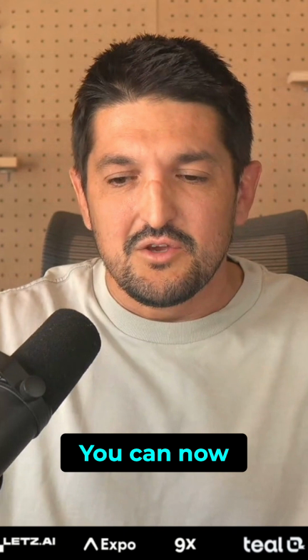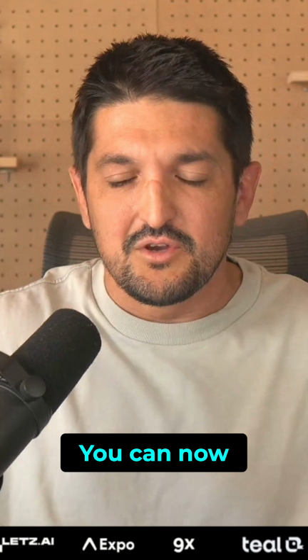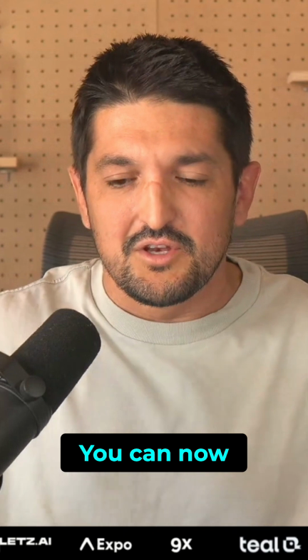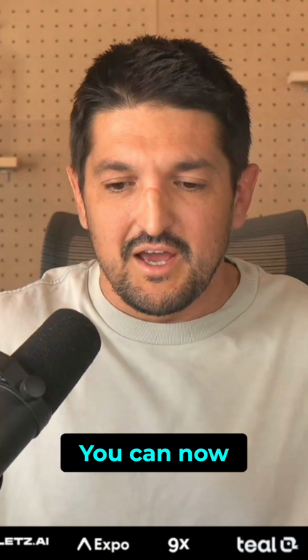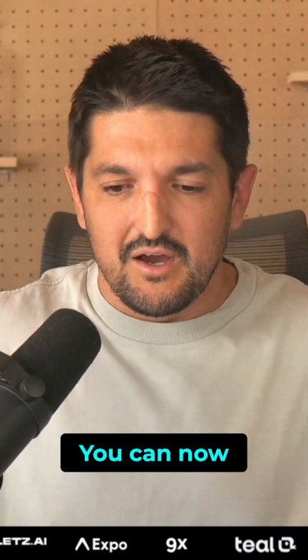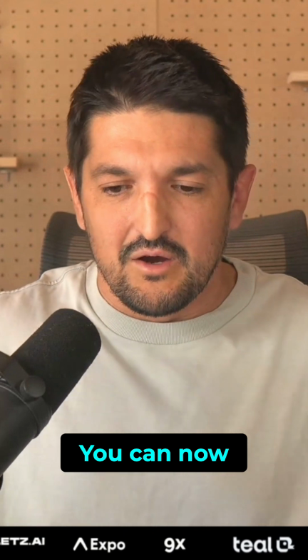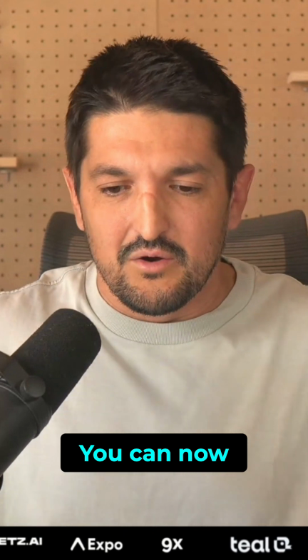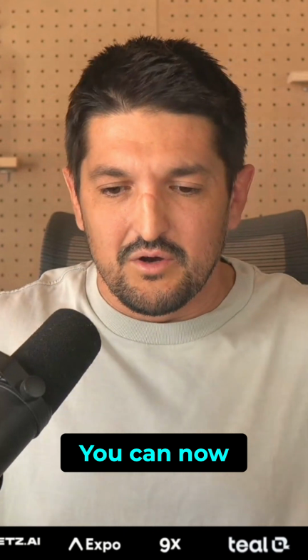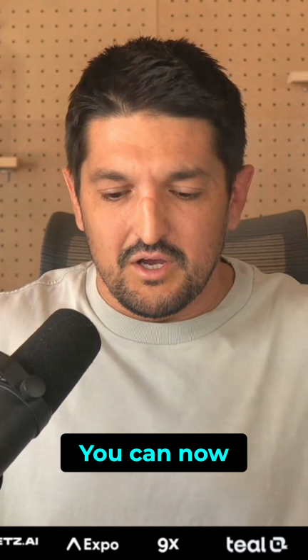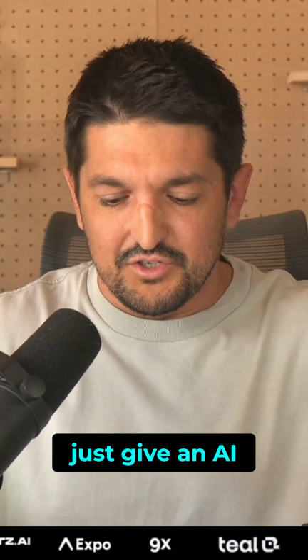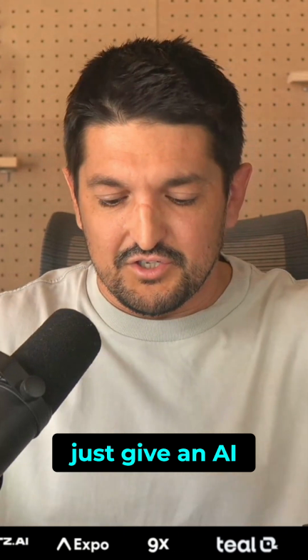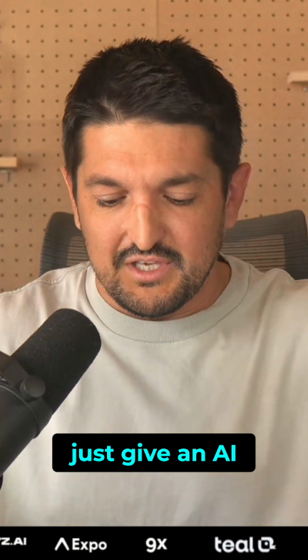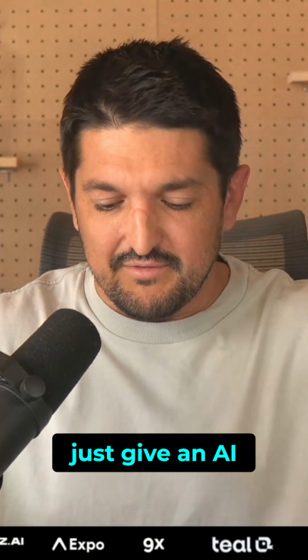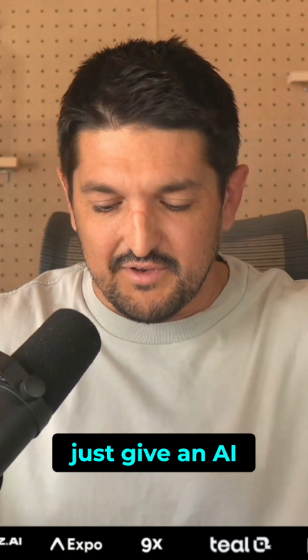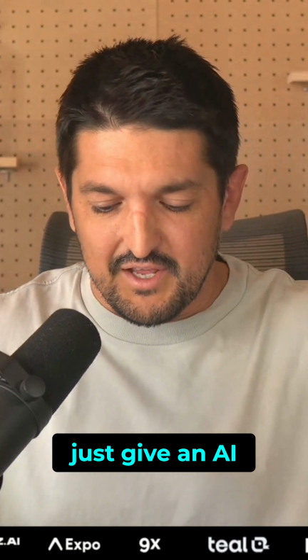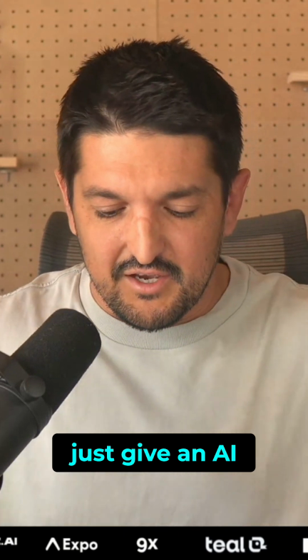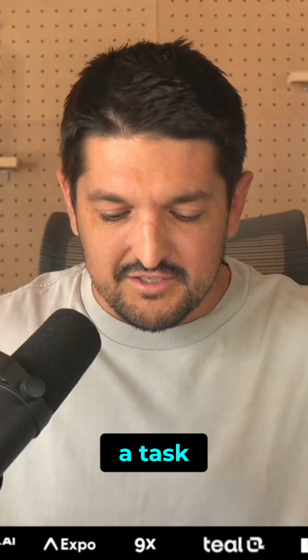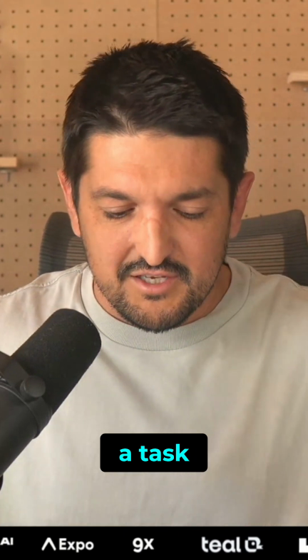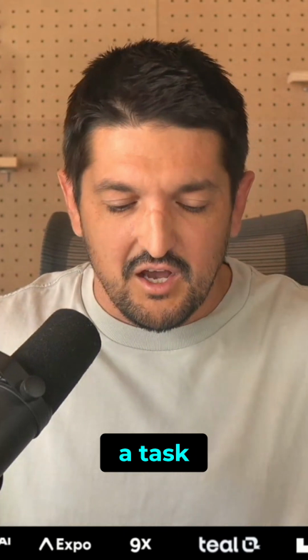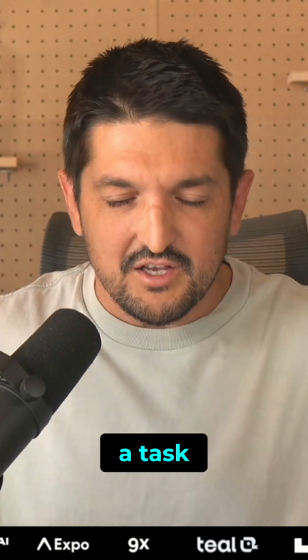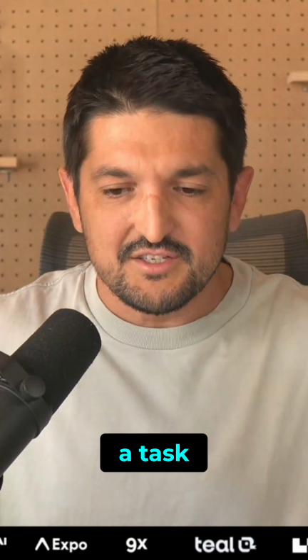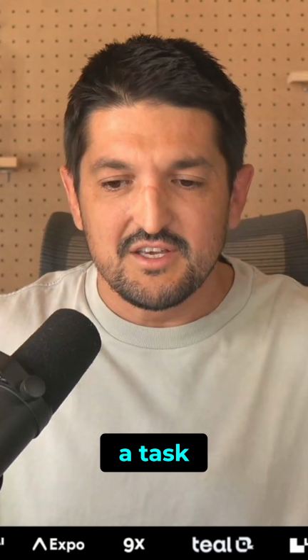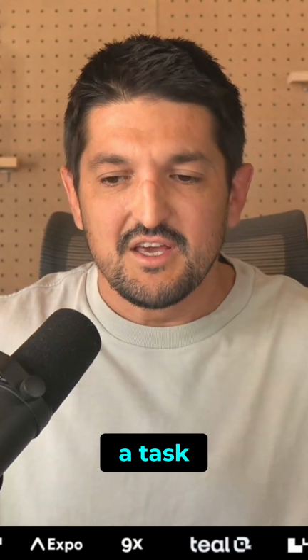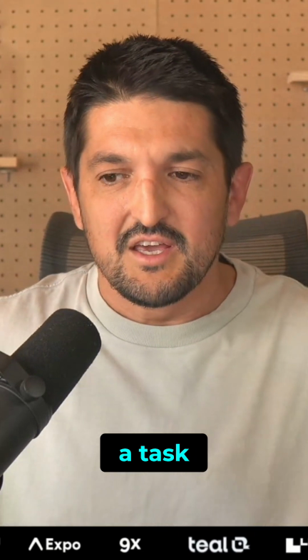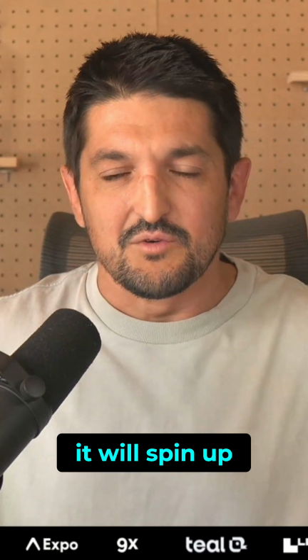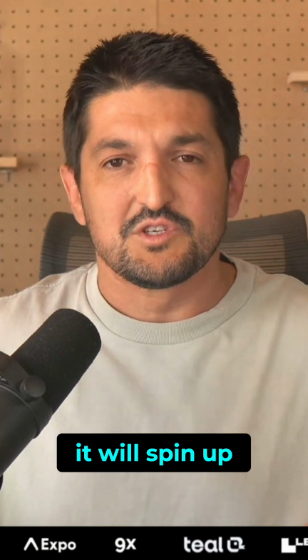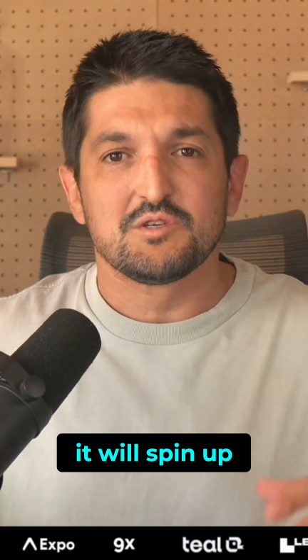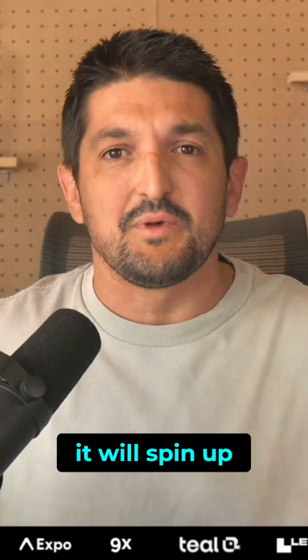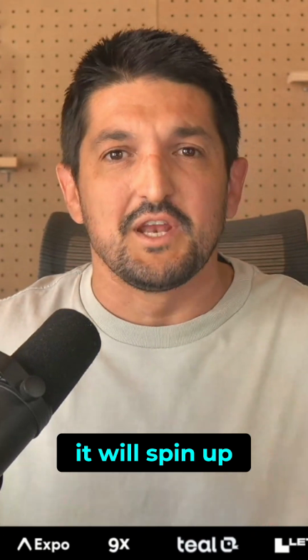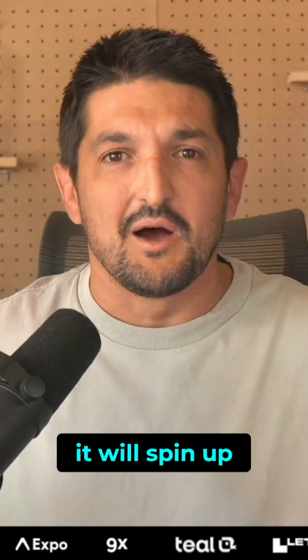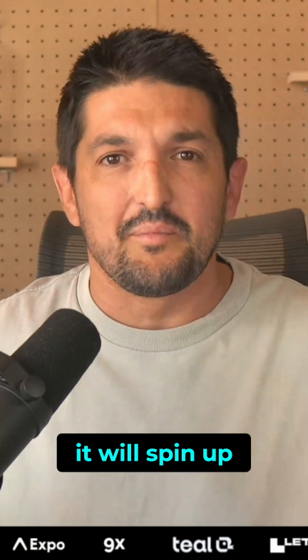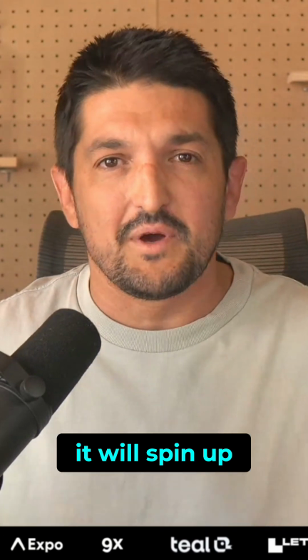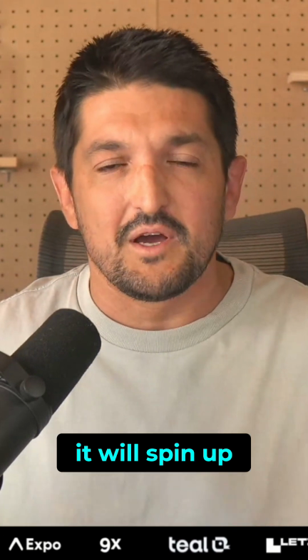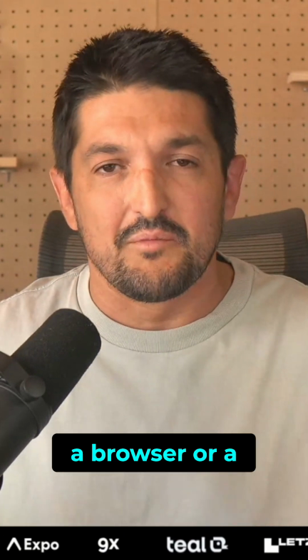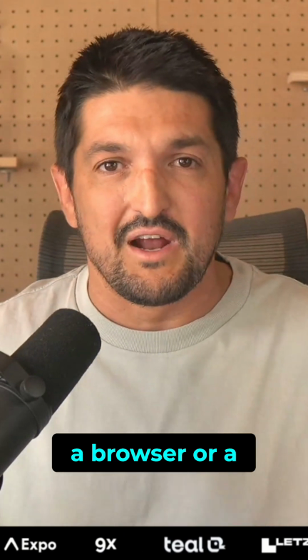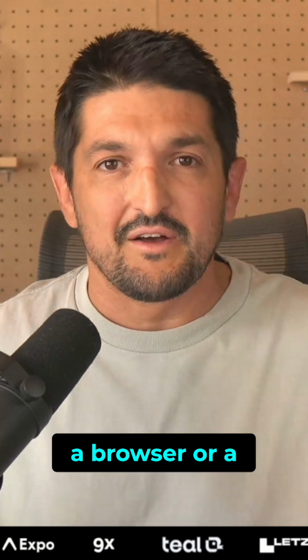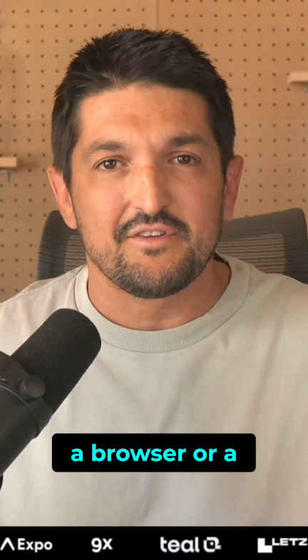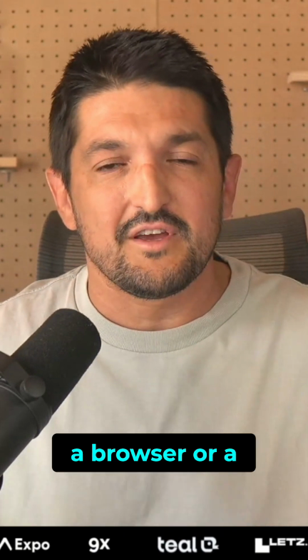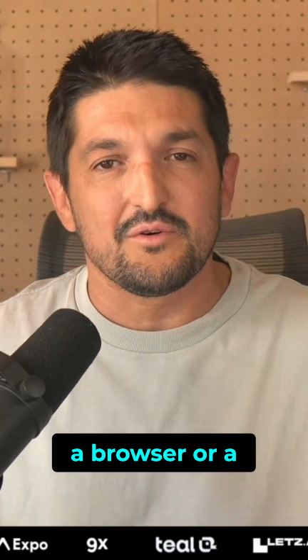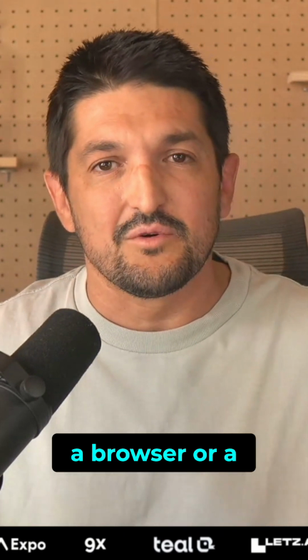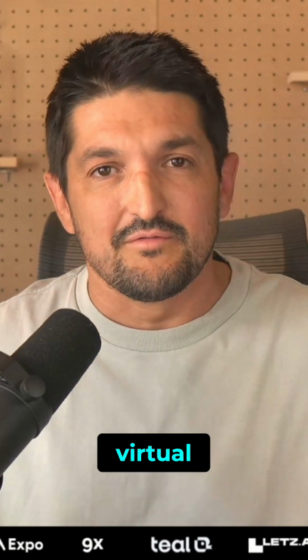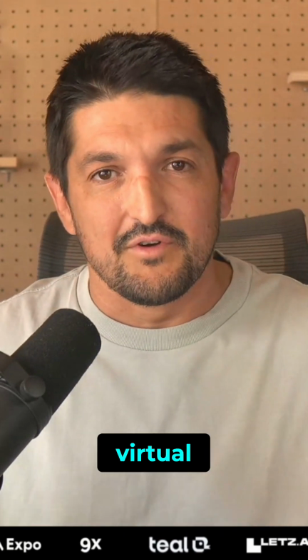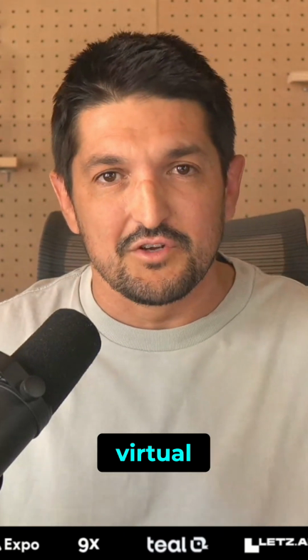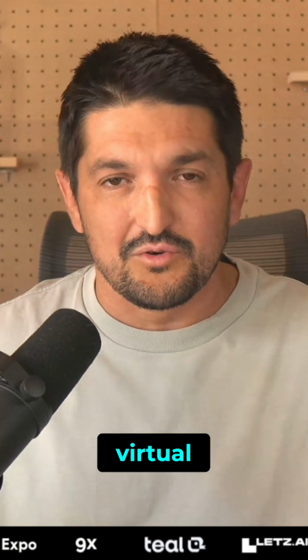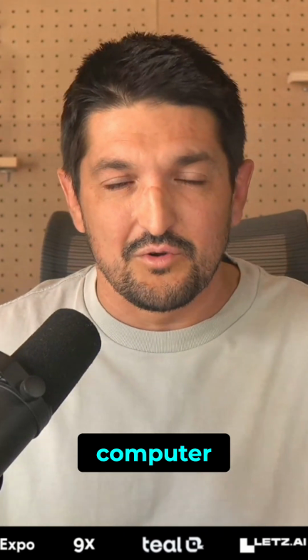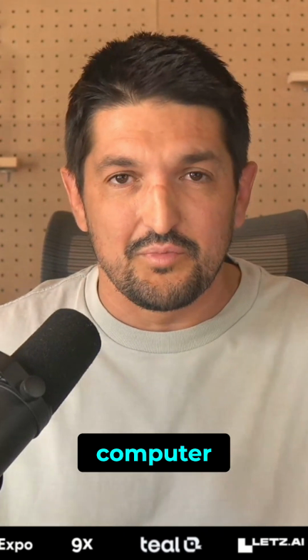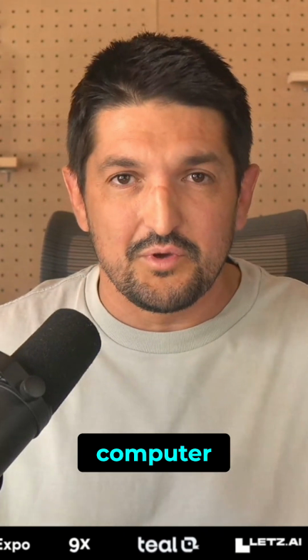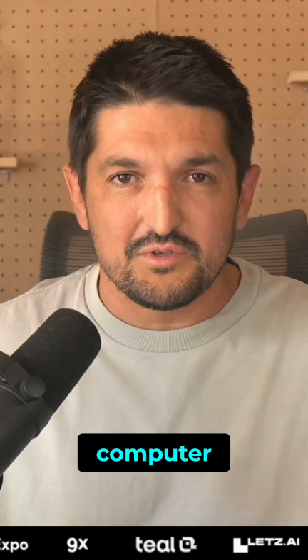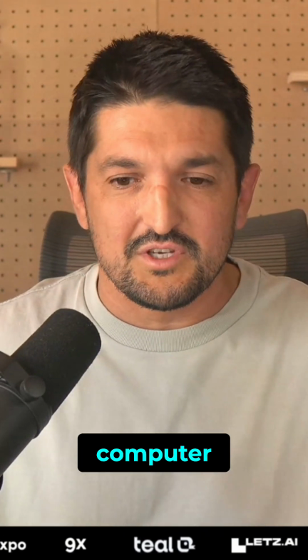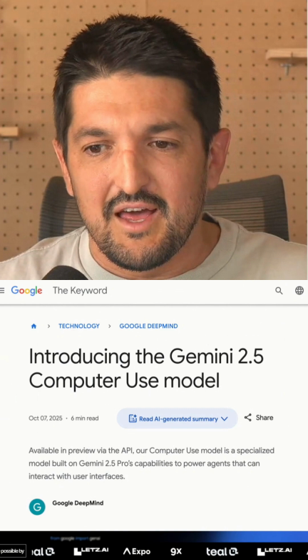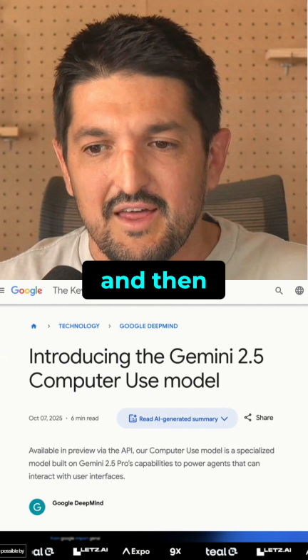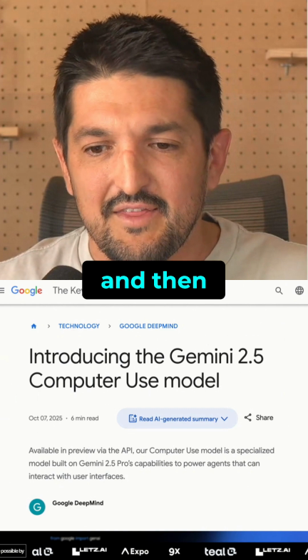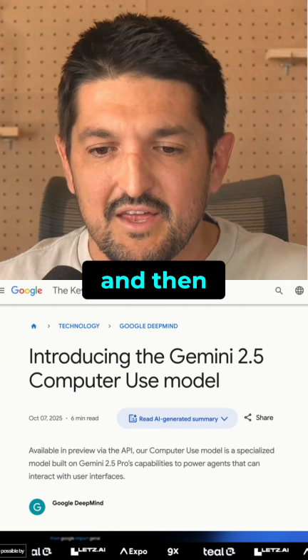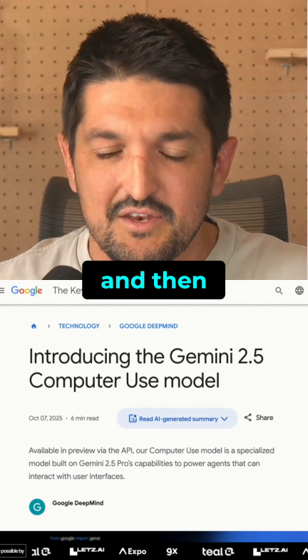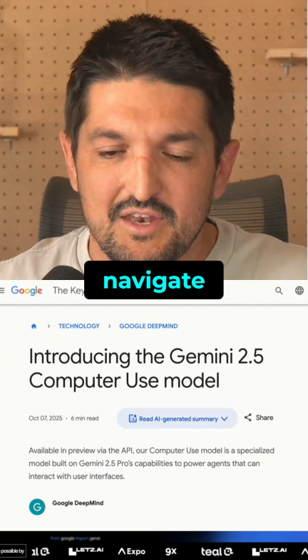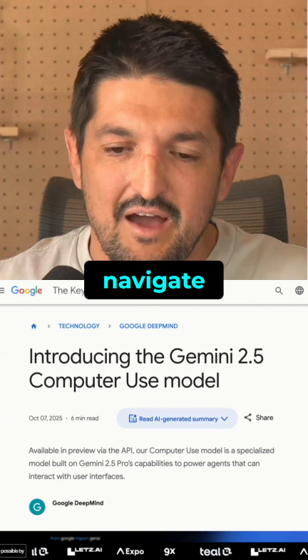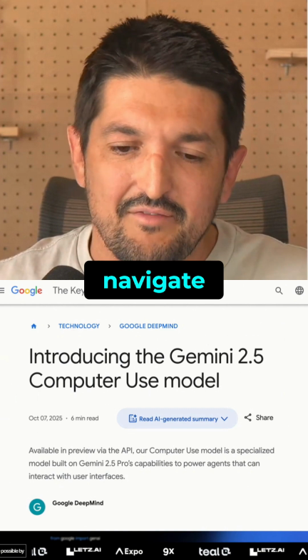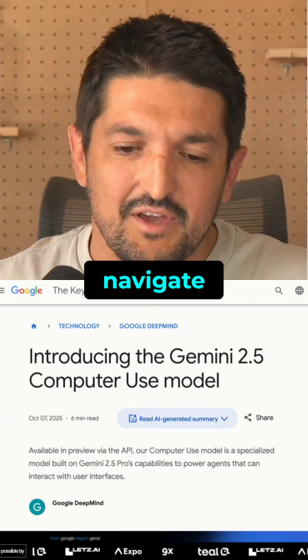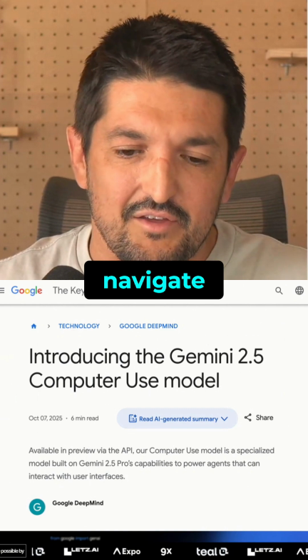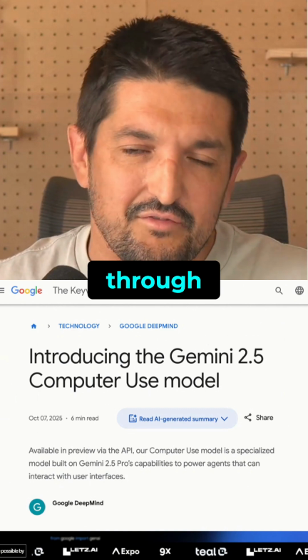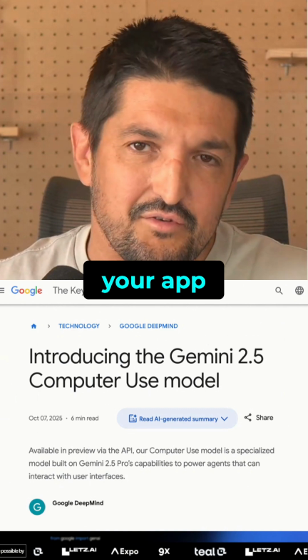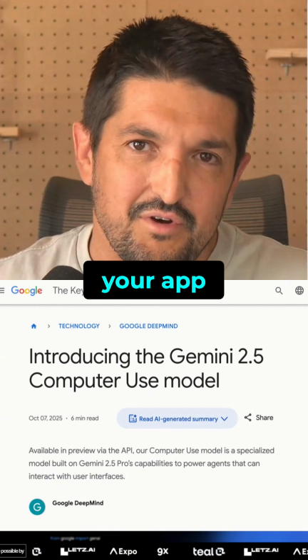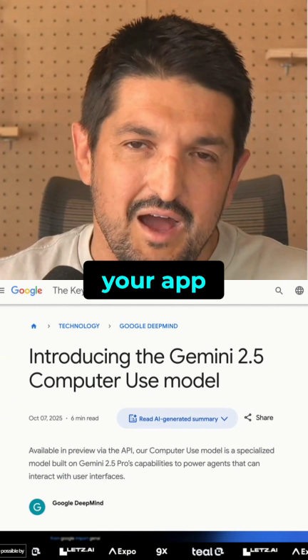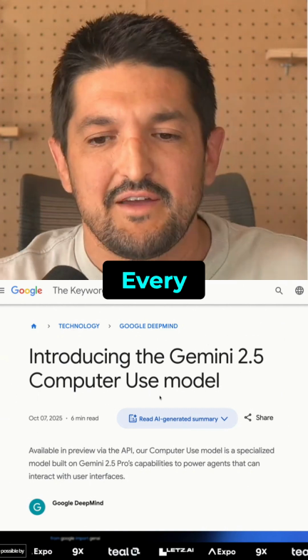You can now just give an AI a task. It will spin up a browser or a virtual computer and then navigate through your app.